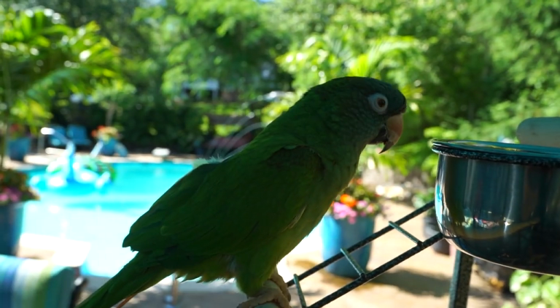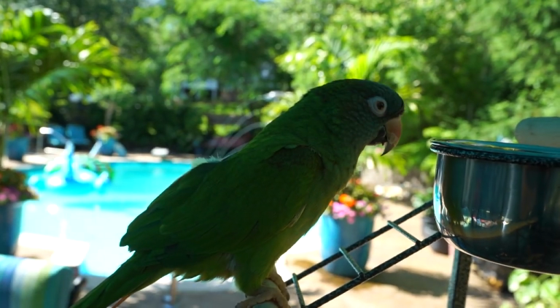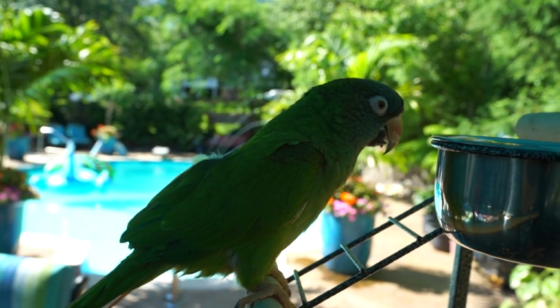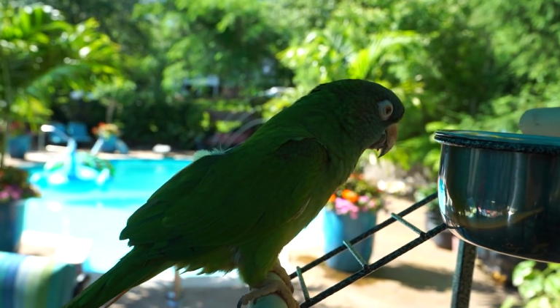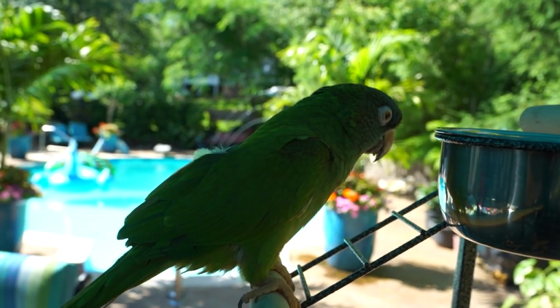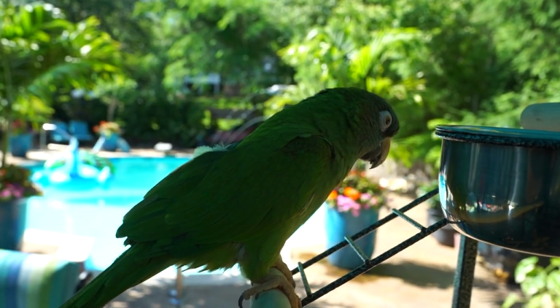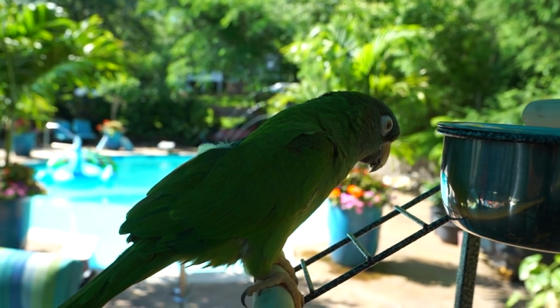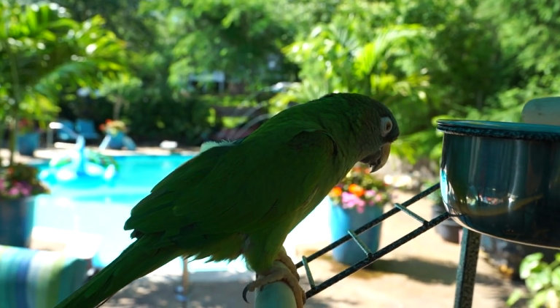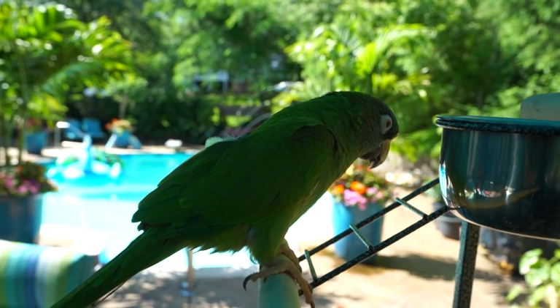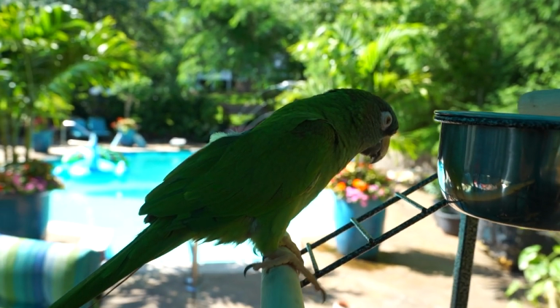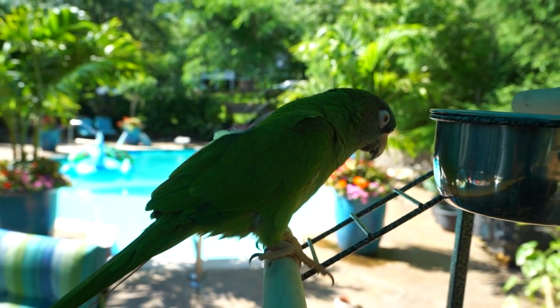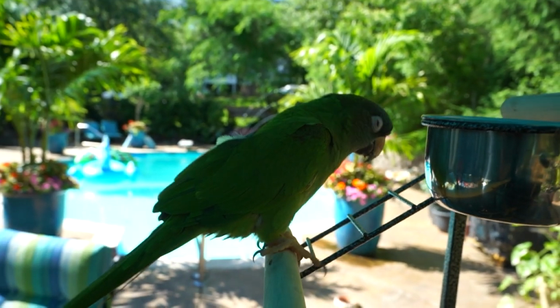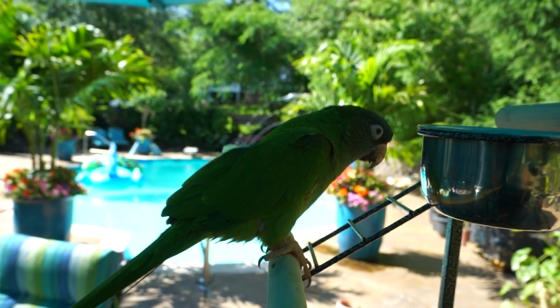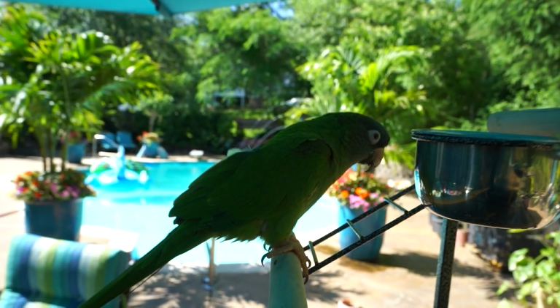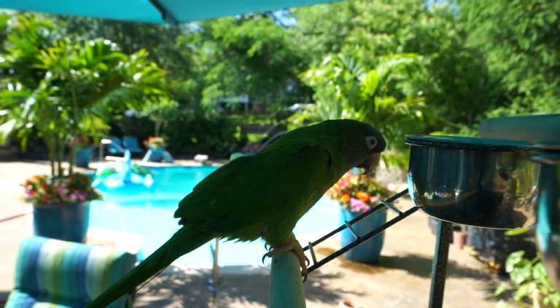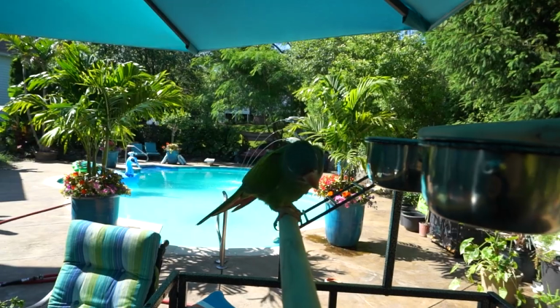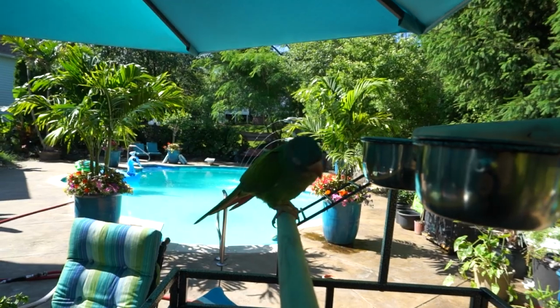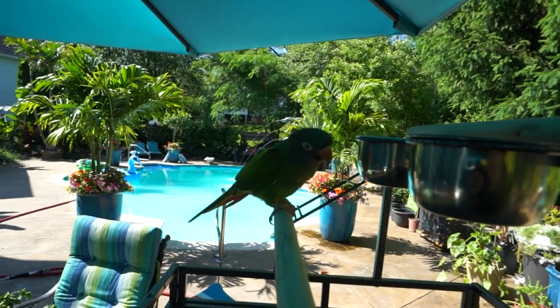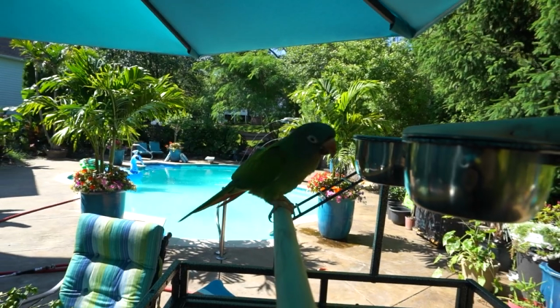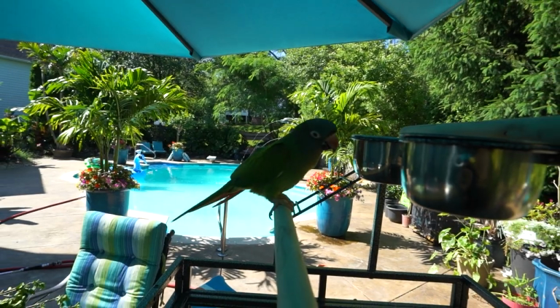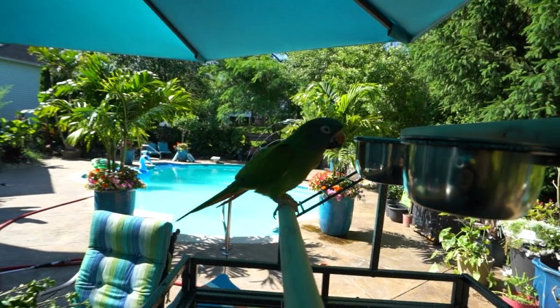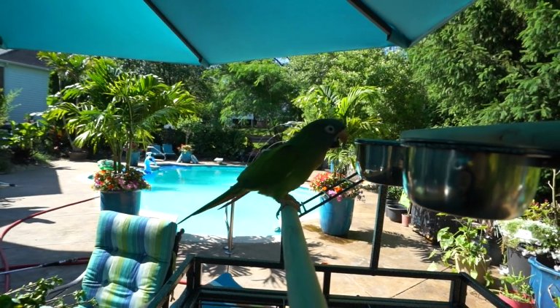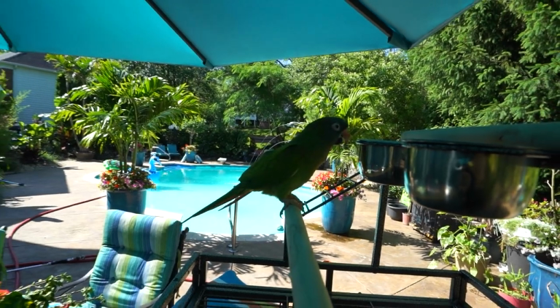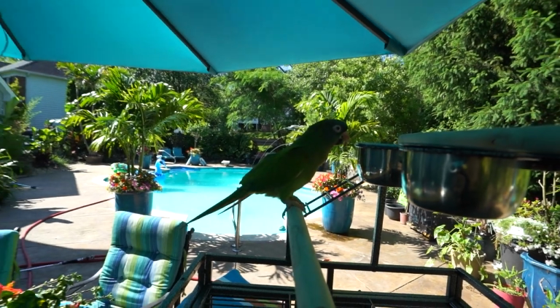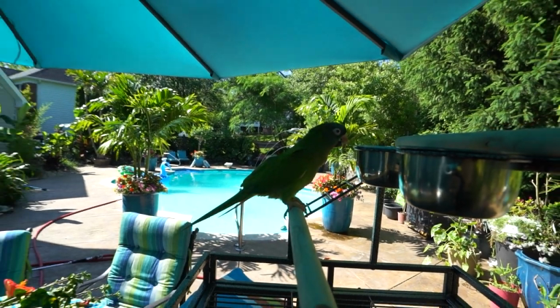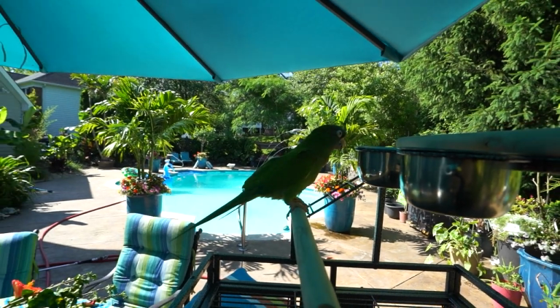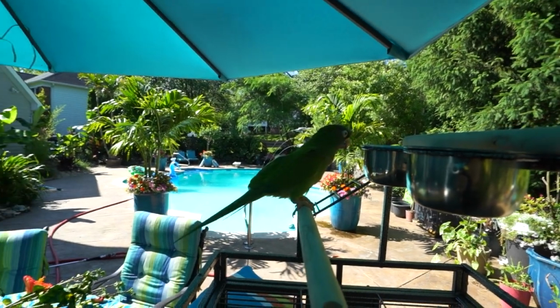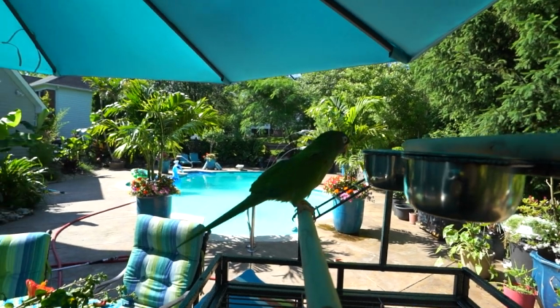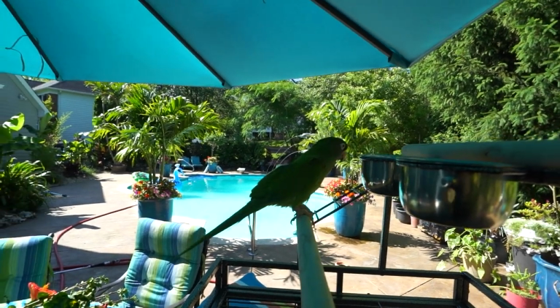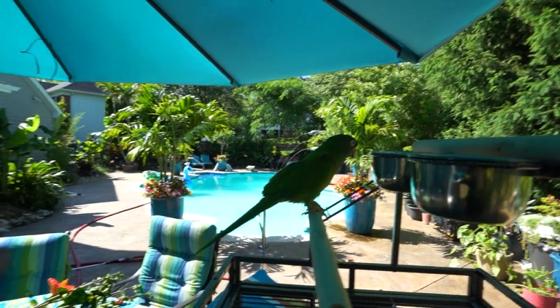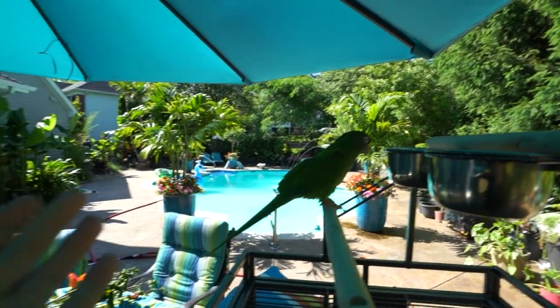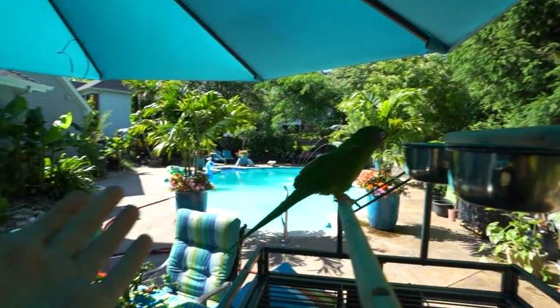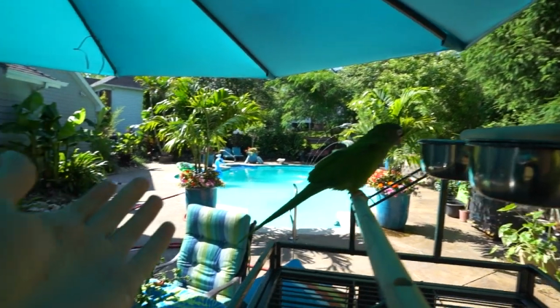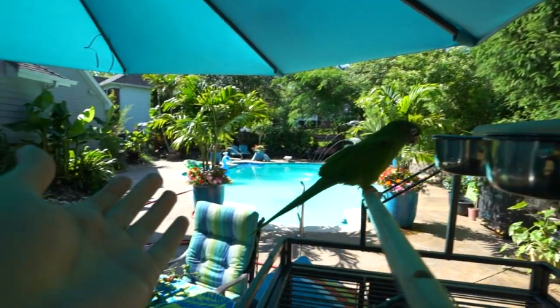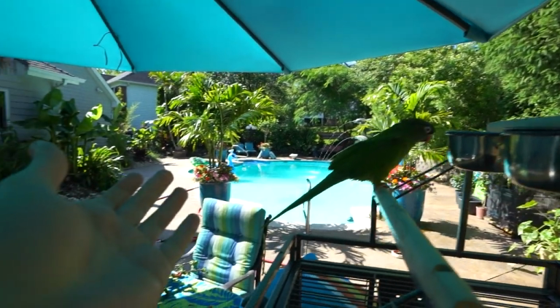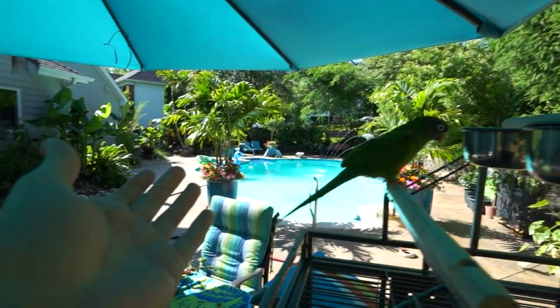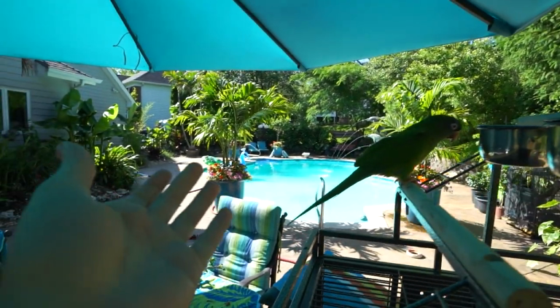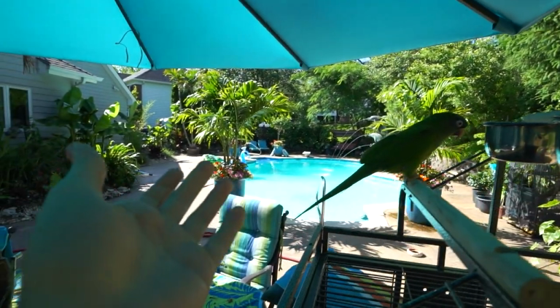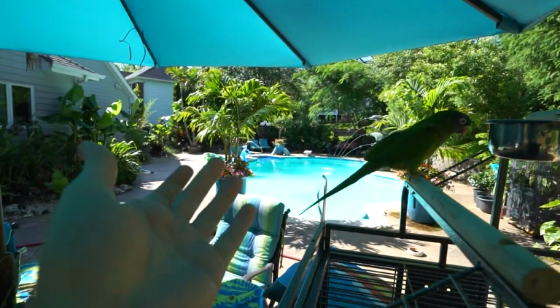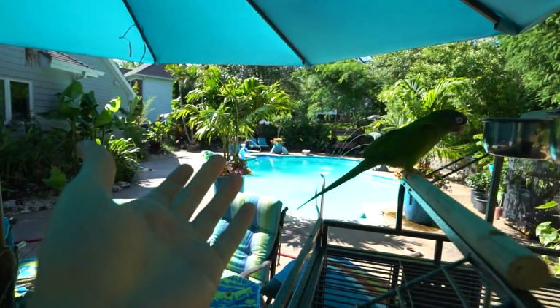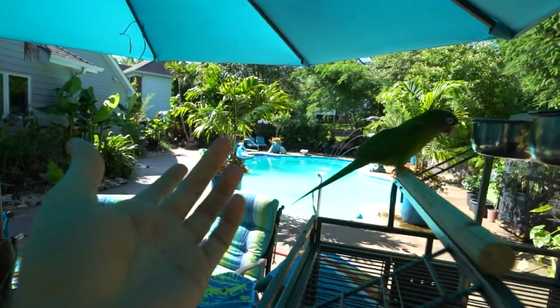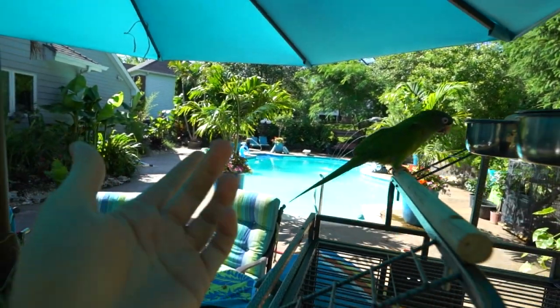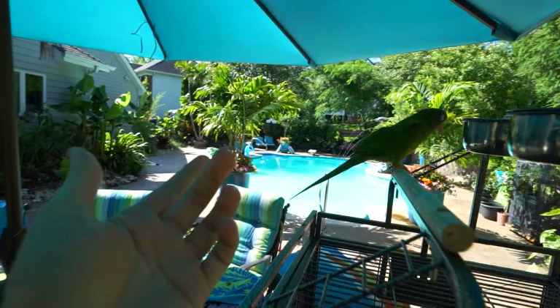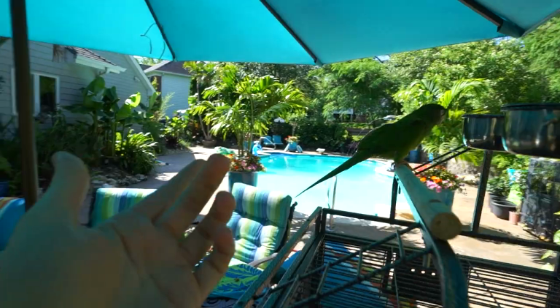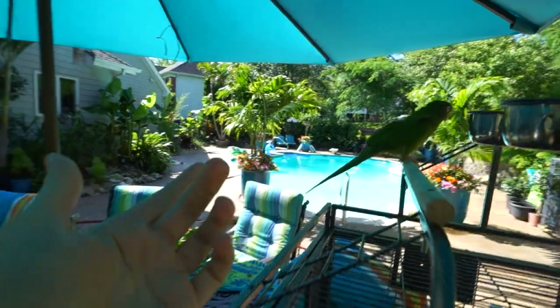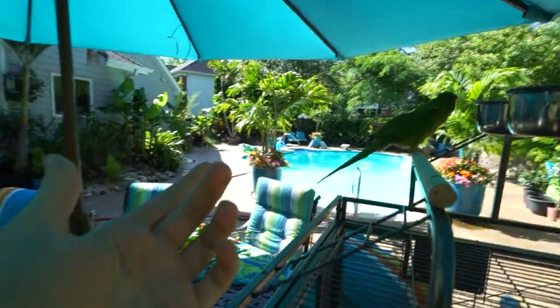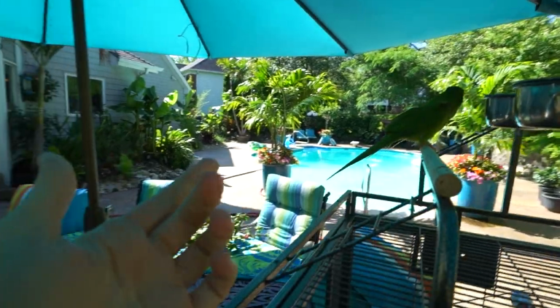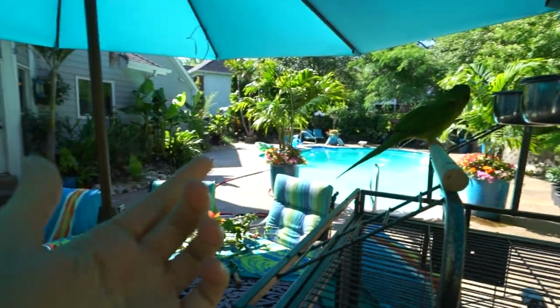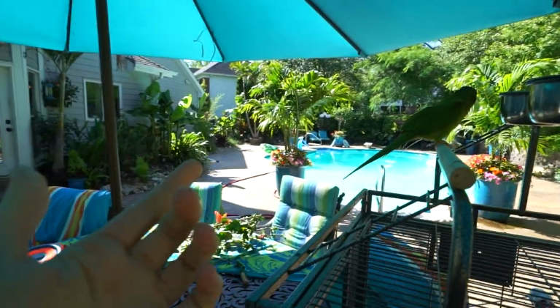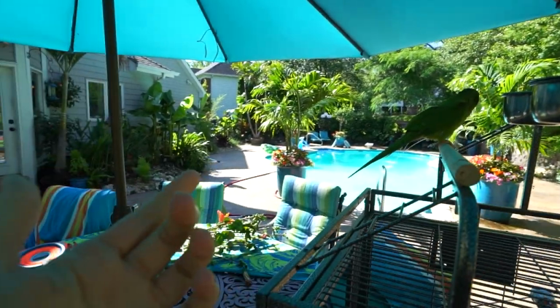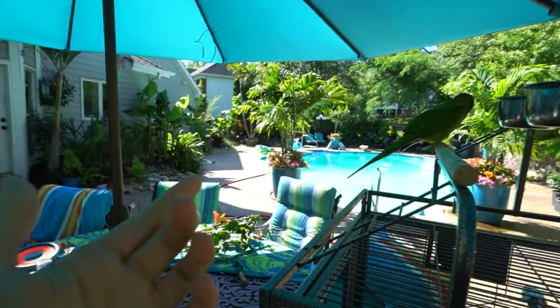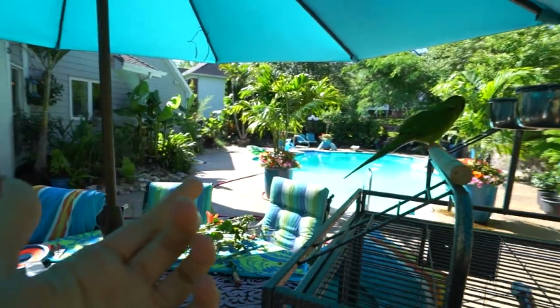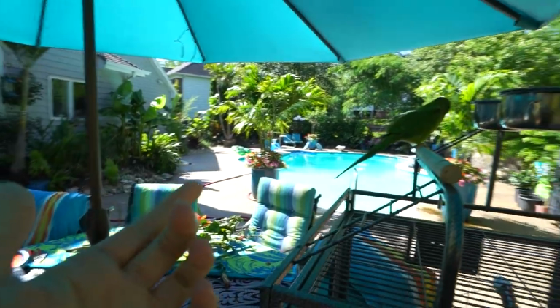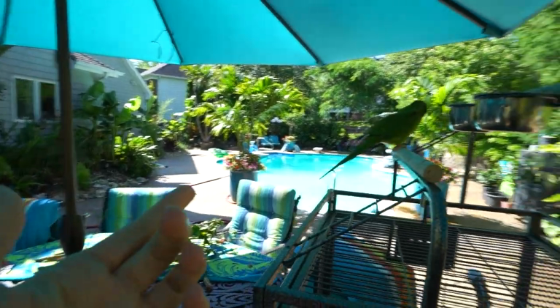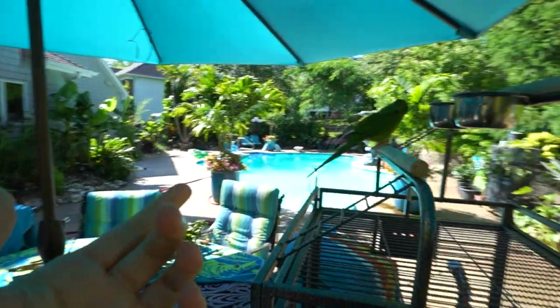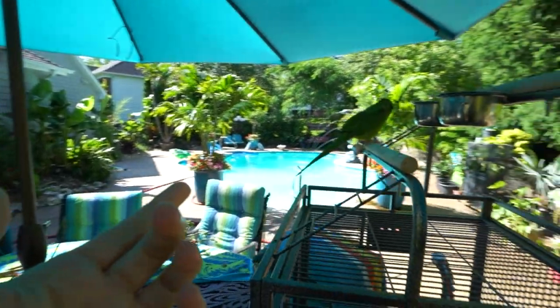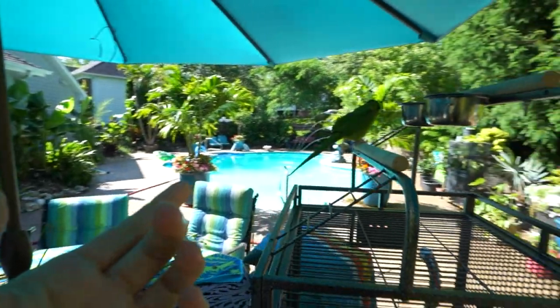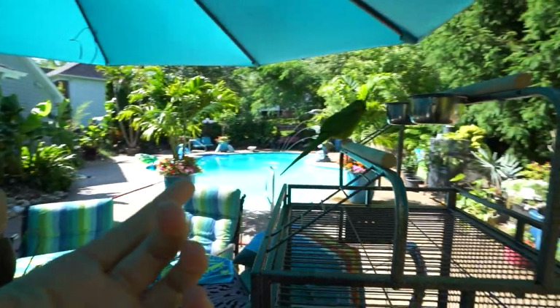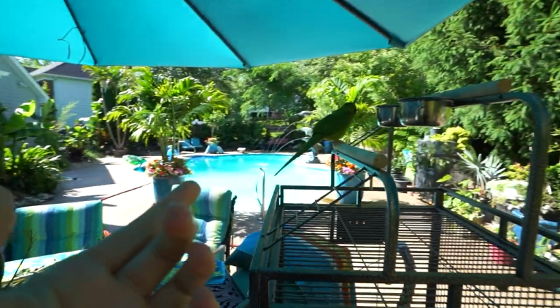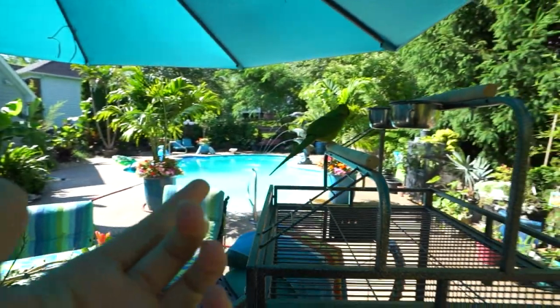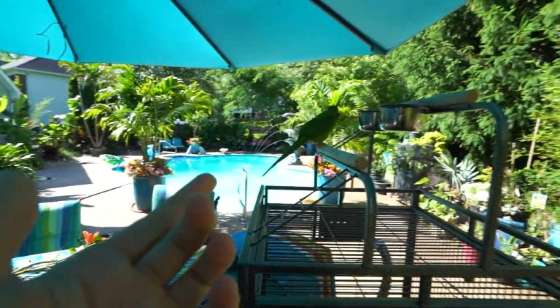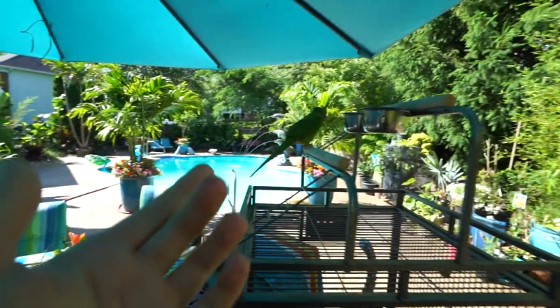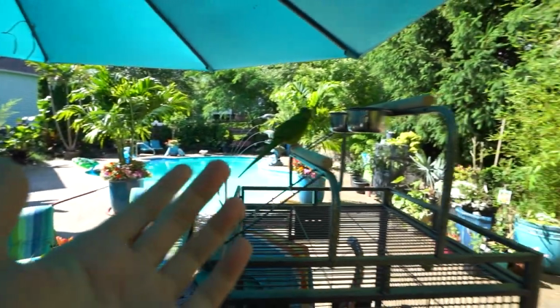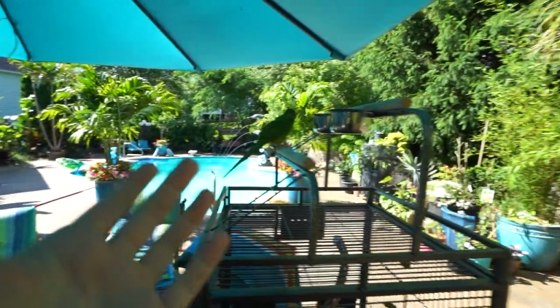Hey, pretty bird. How you doing? Seems to be enjoying life. Hey, what's up garden friends? Jeff here. How's everybody doing? Hope you're doing well.